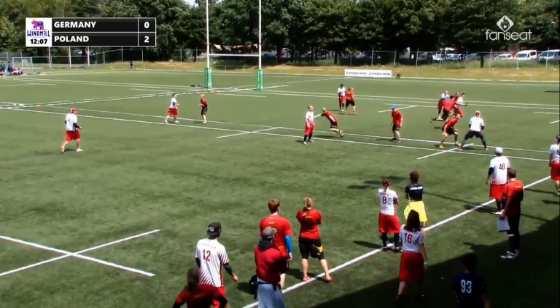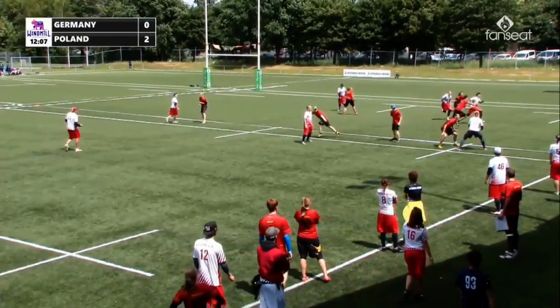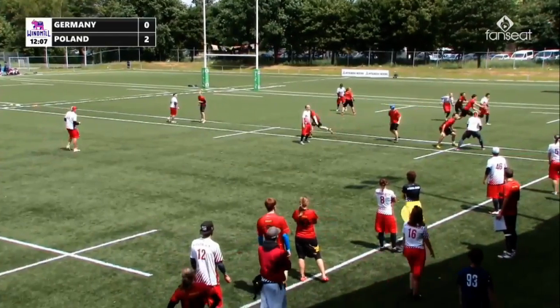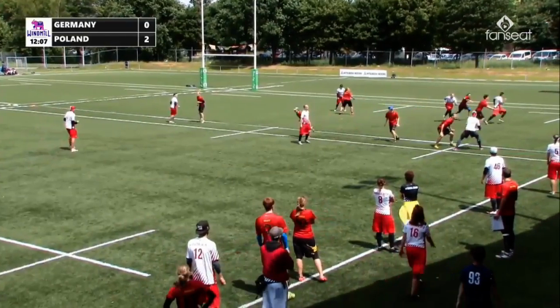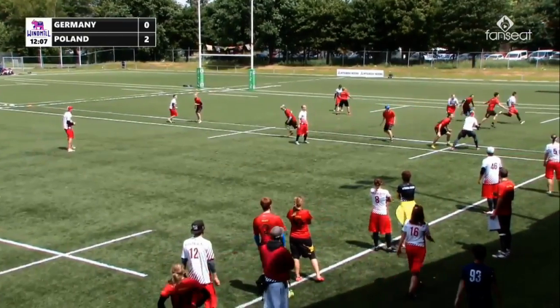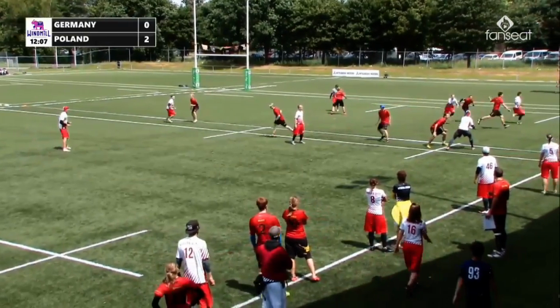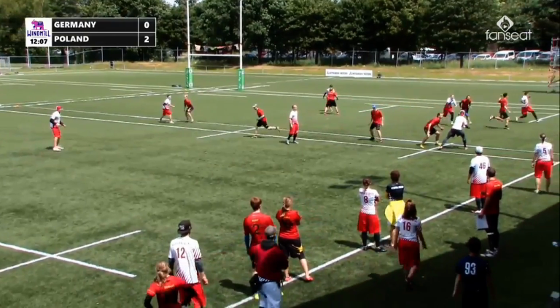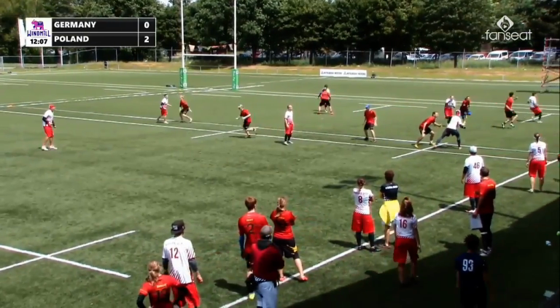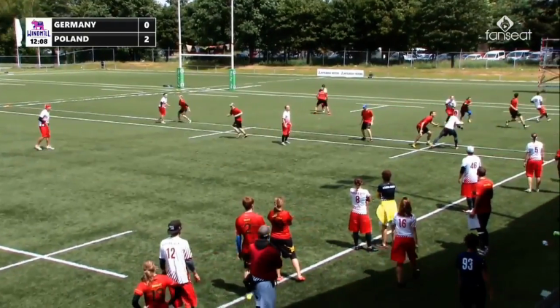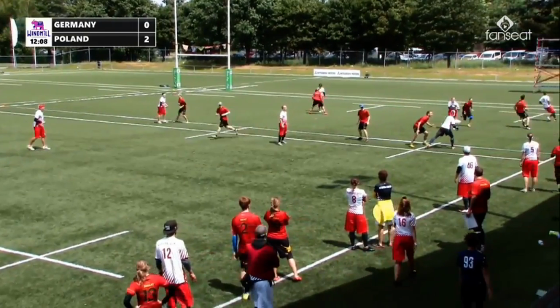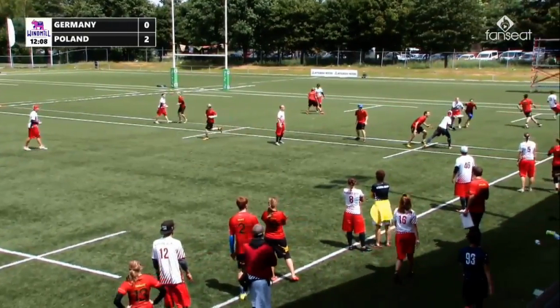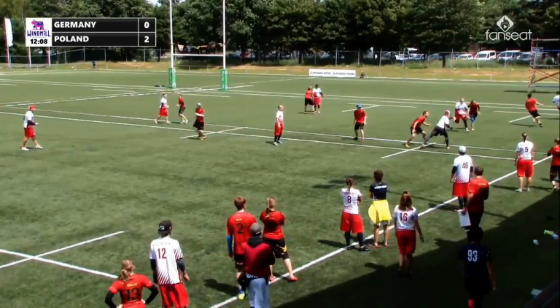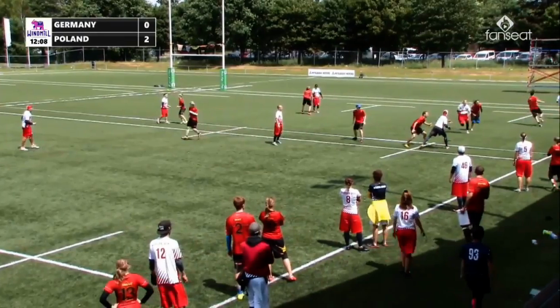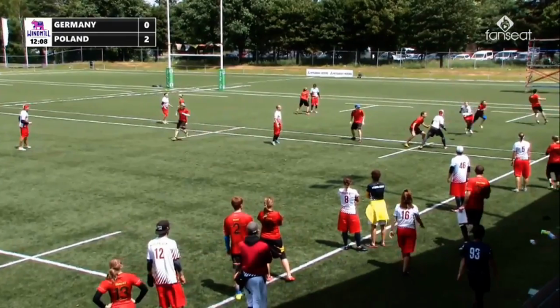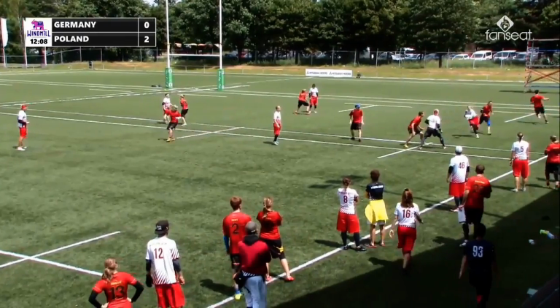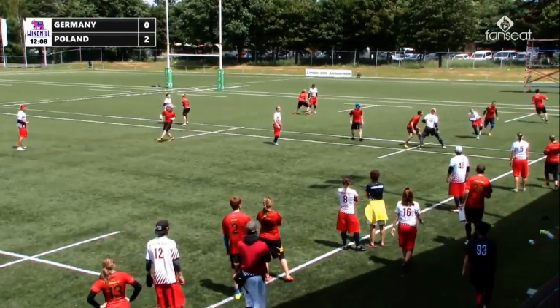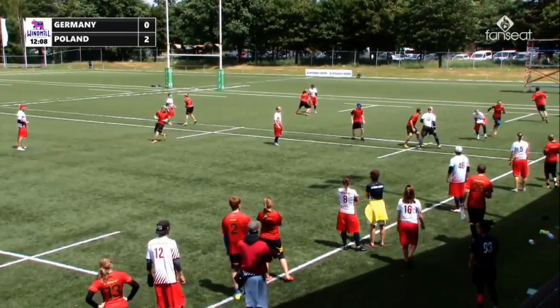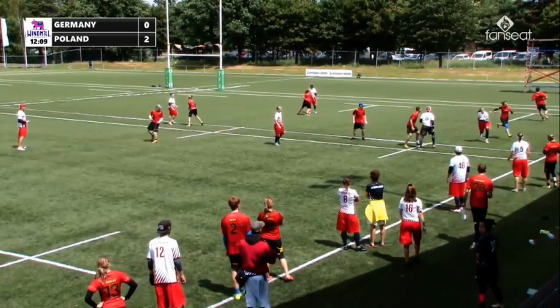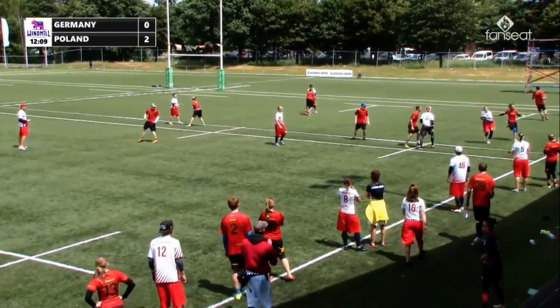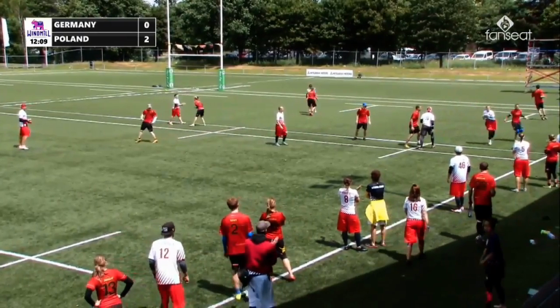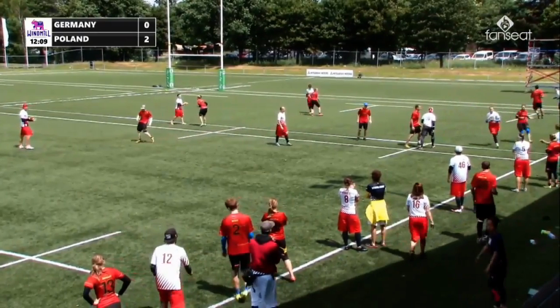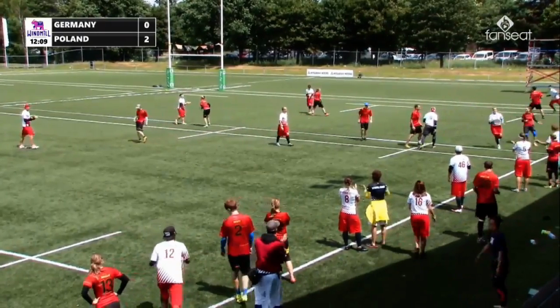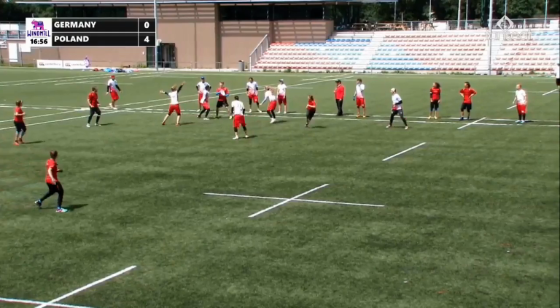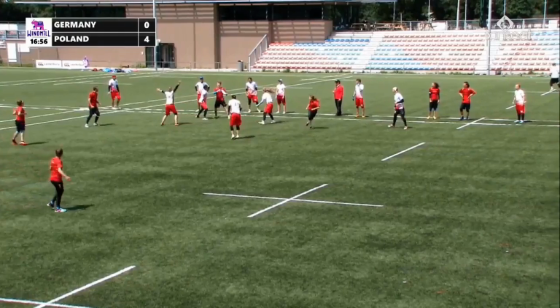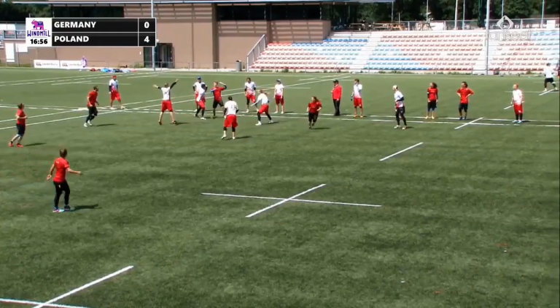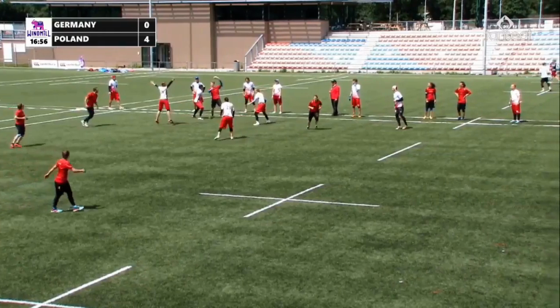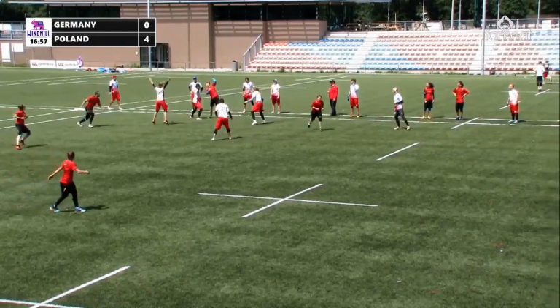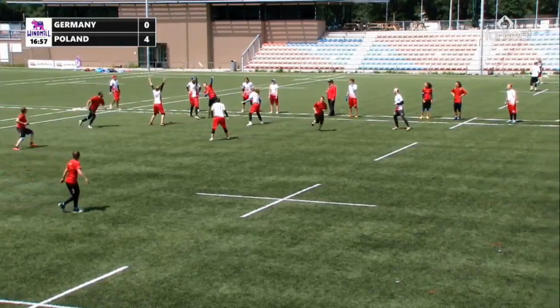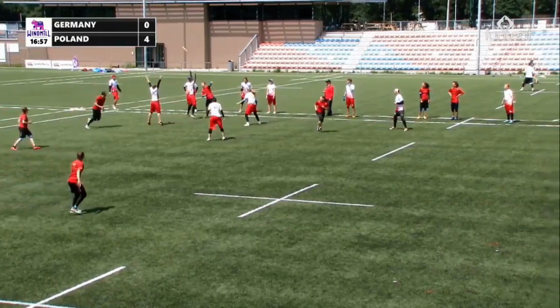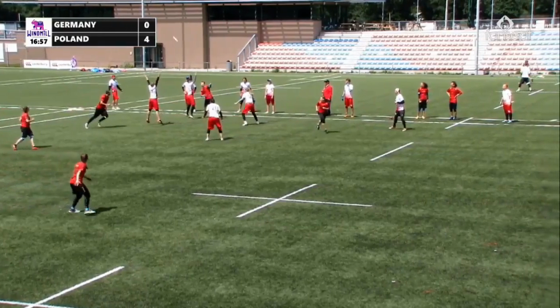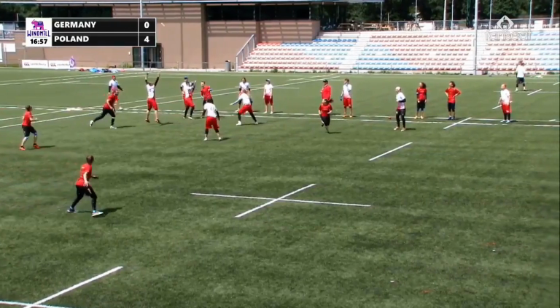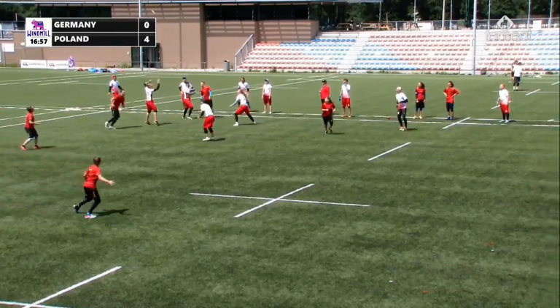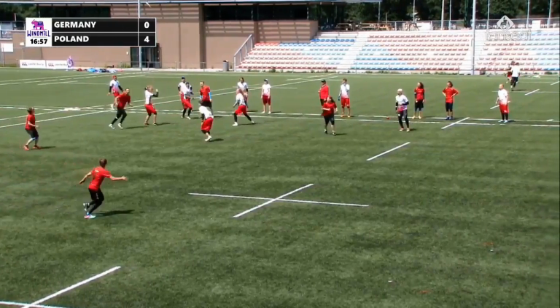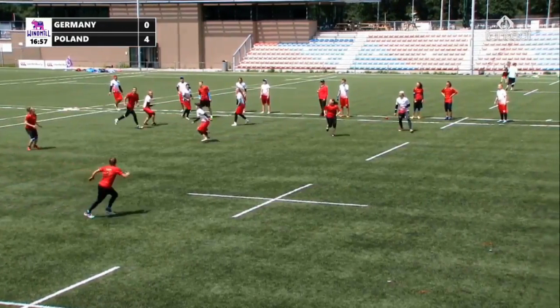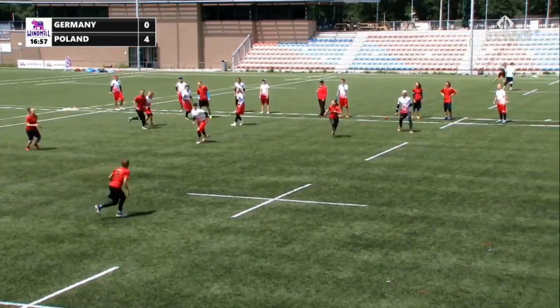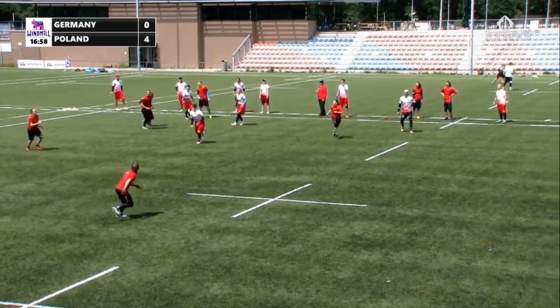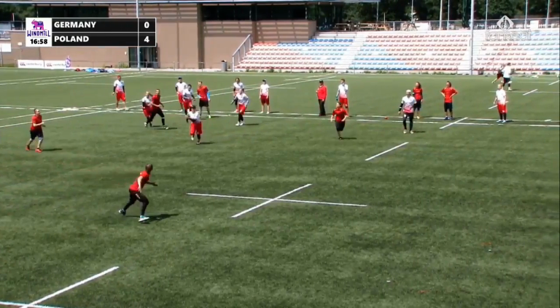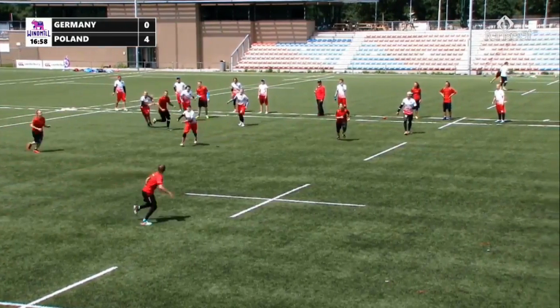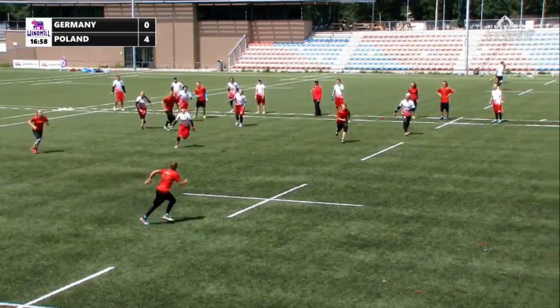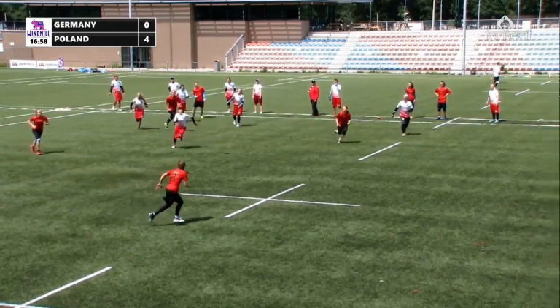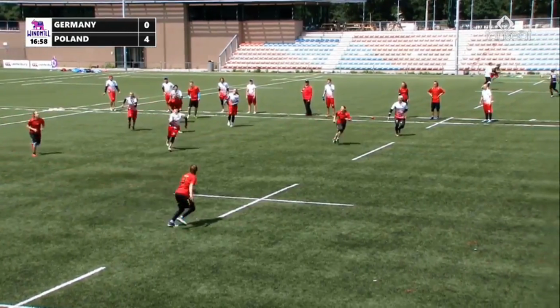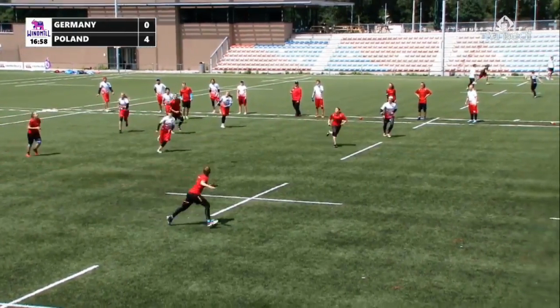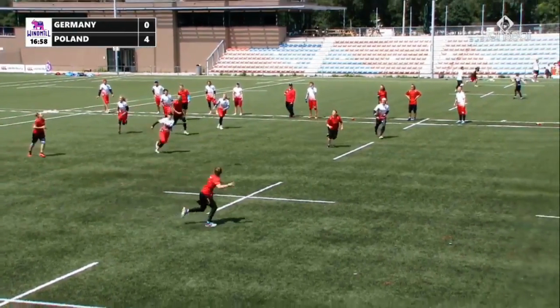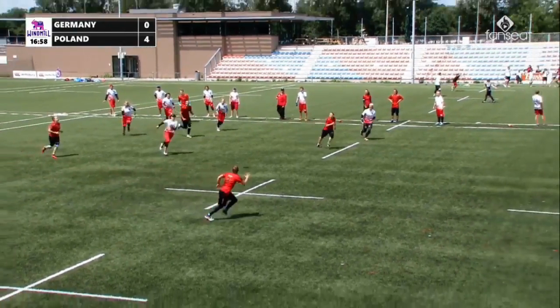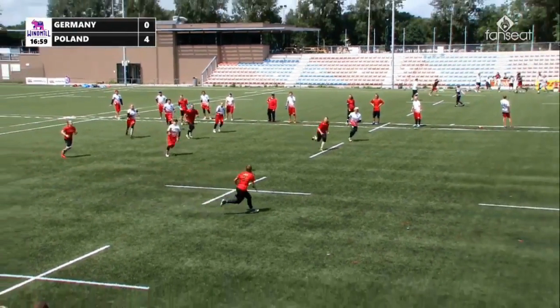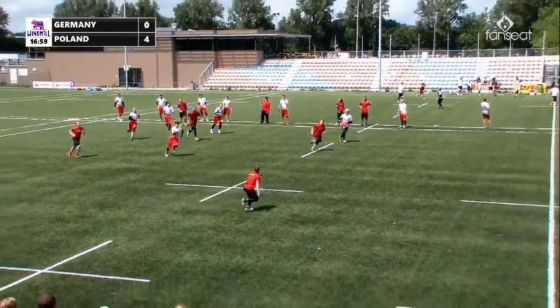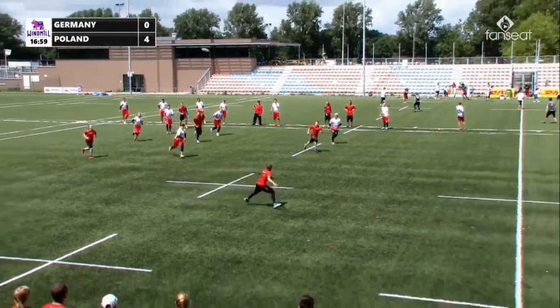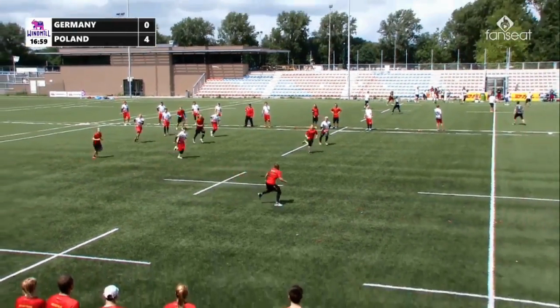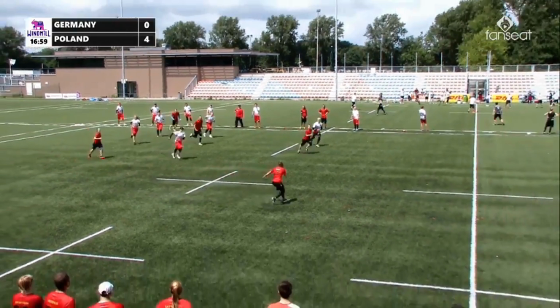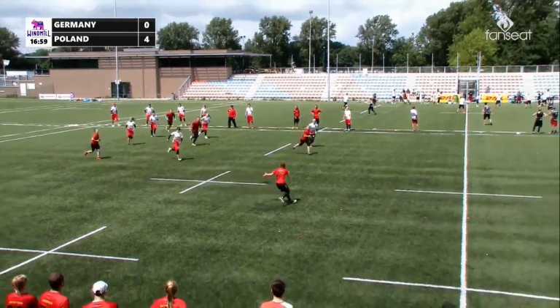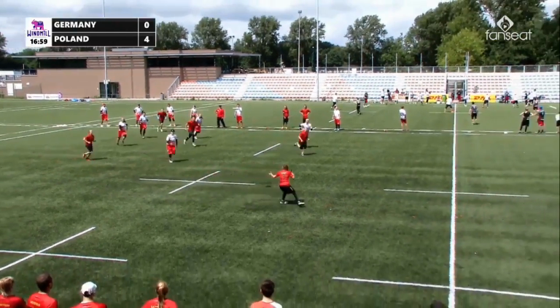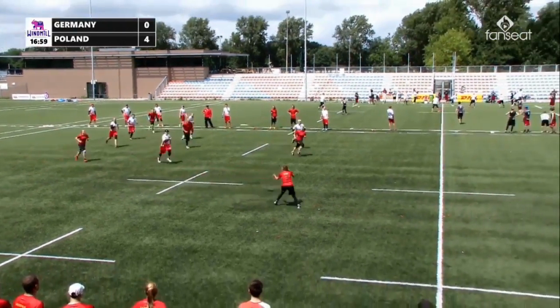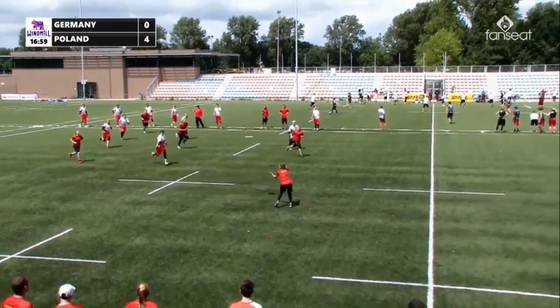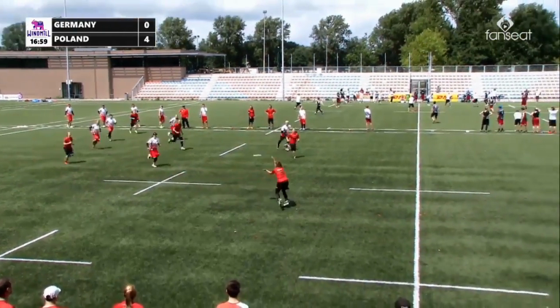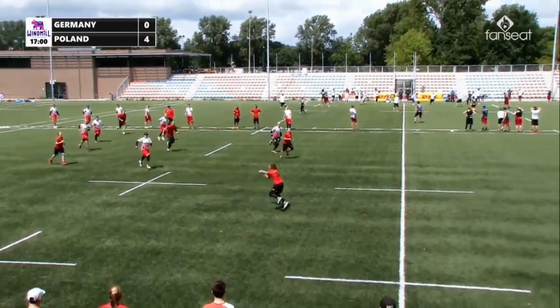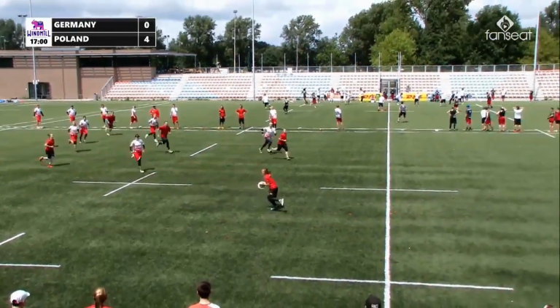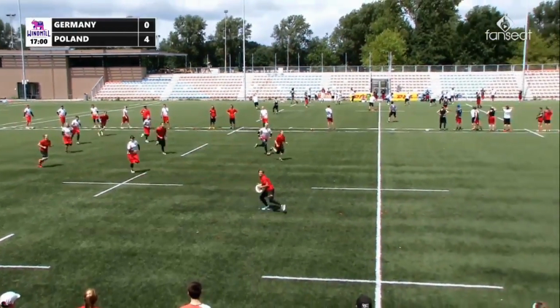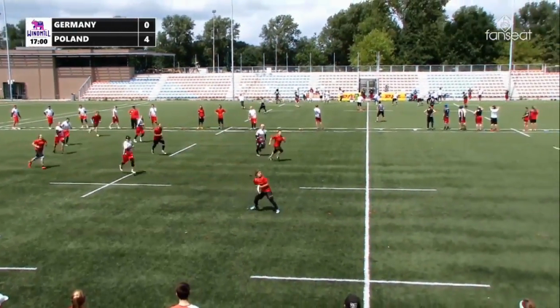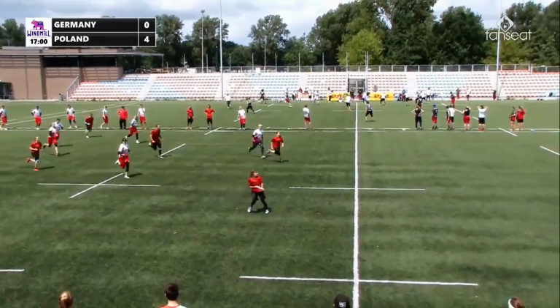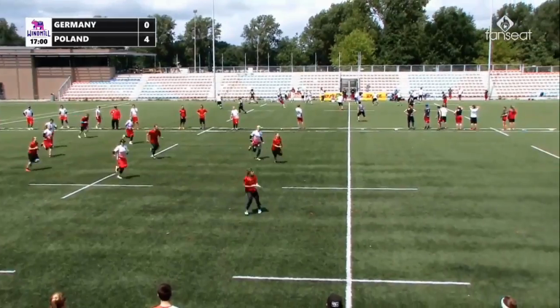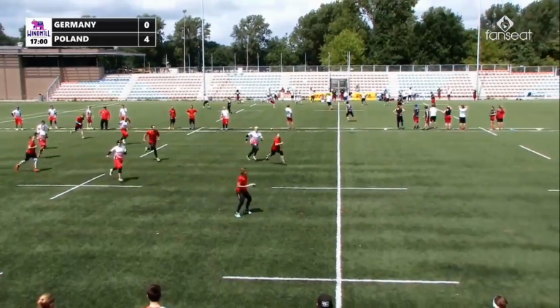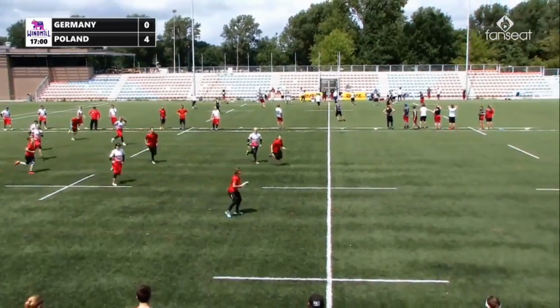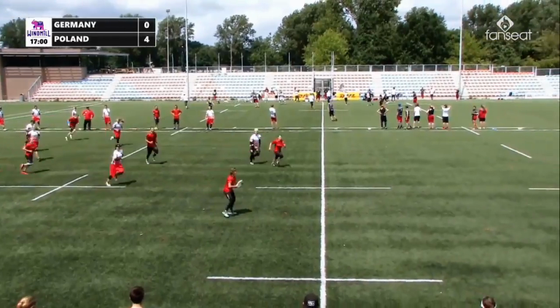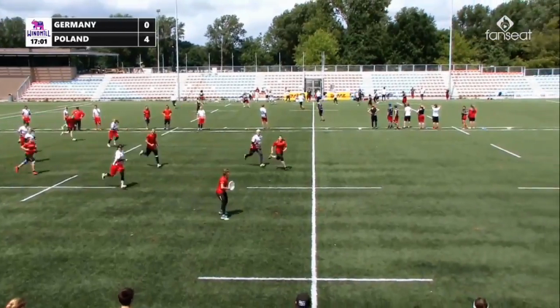You're expecting a straight run, but from behind there is a hammer over the top — they're going to take it. Great leading hammer, so much space.